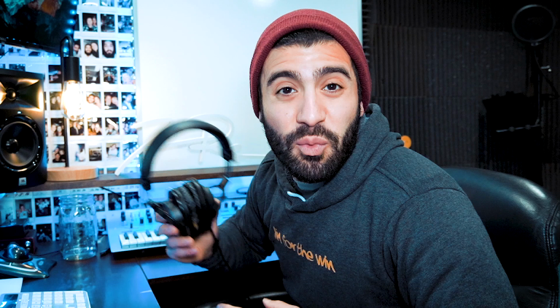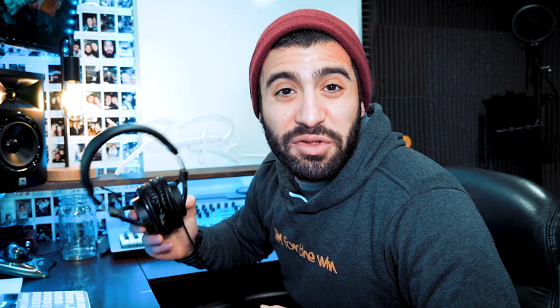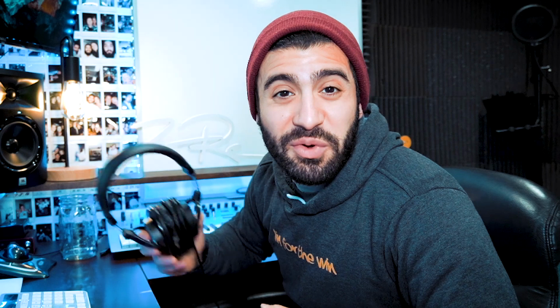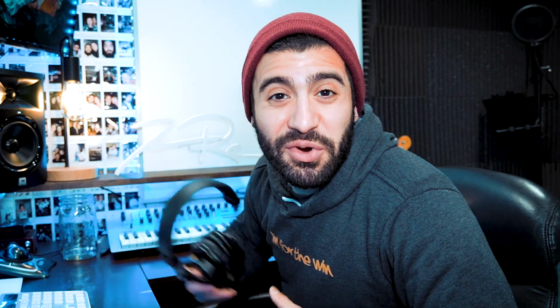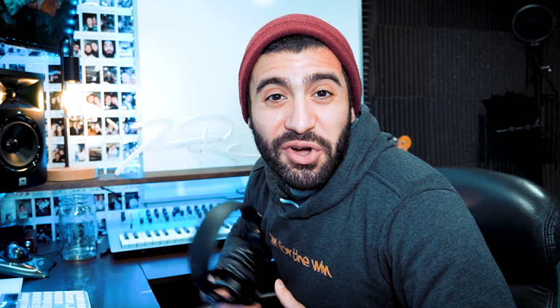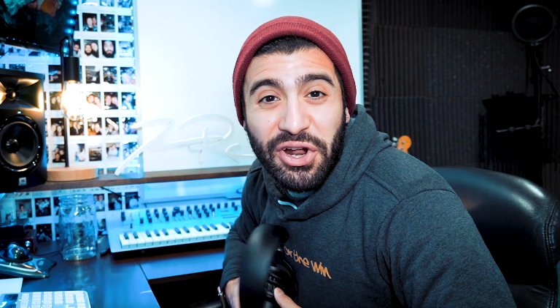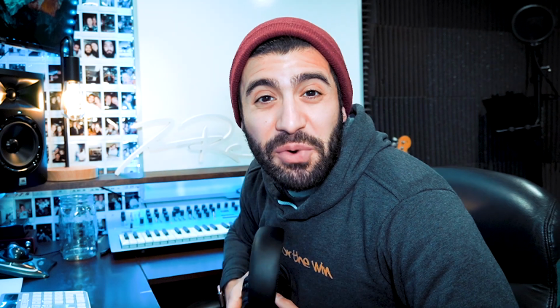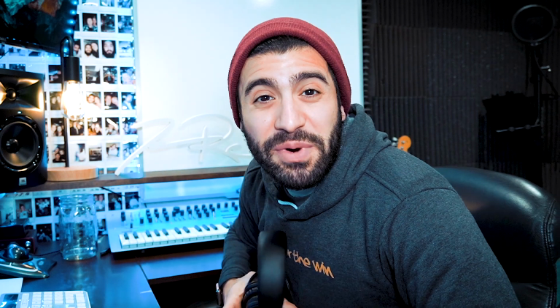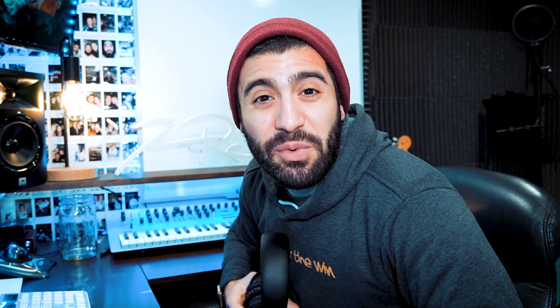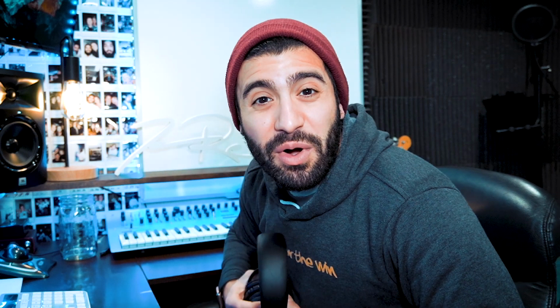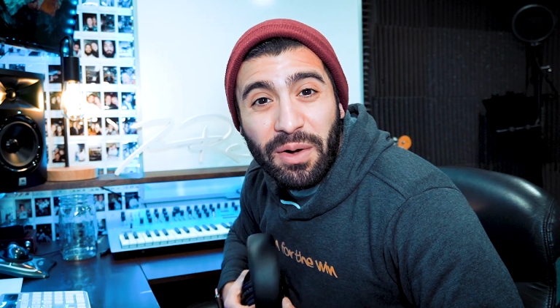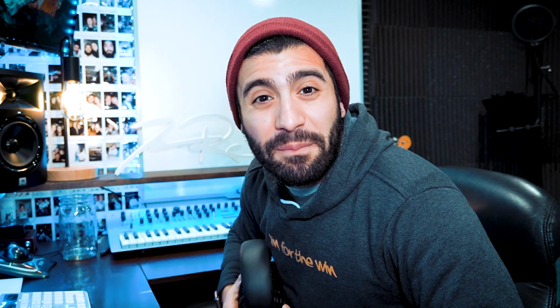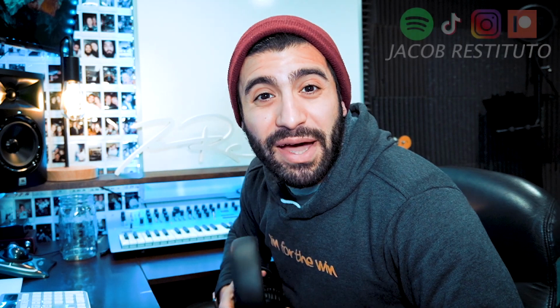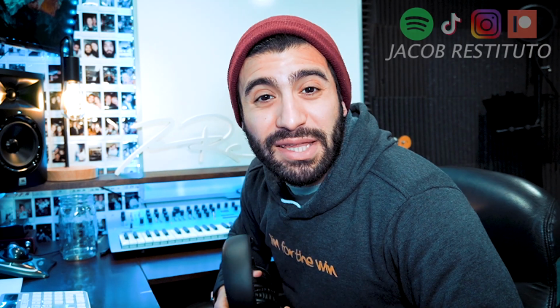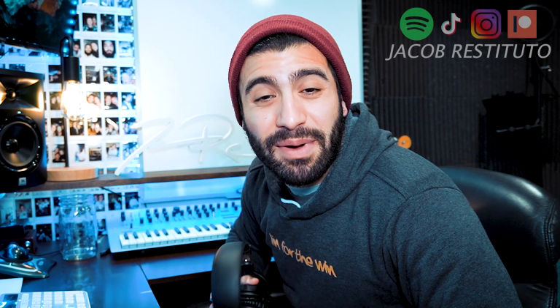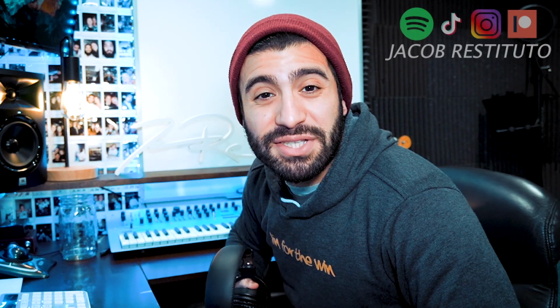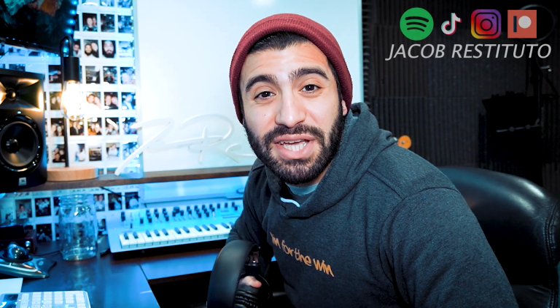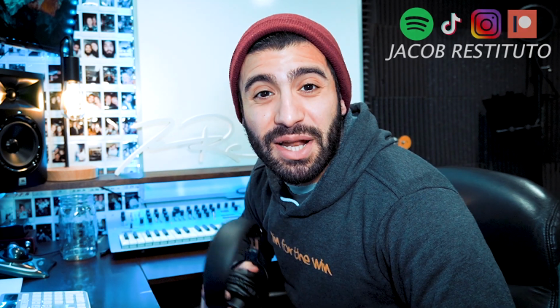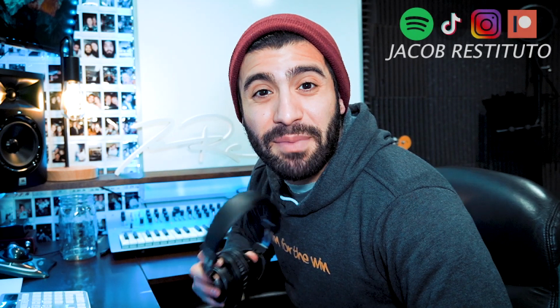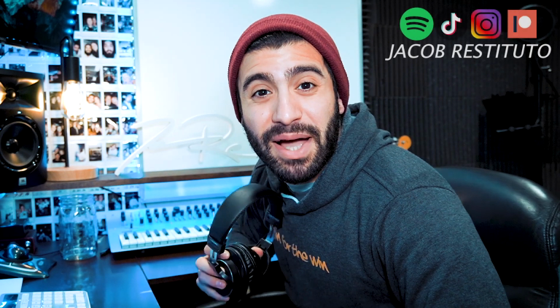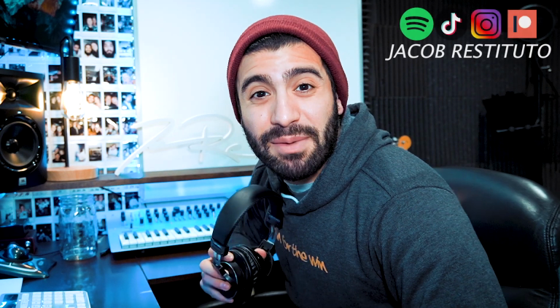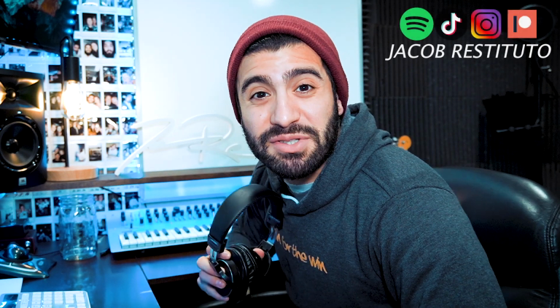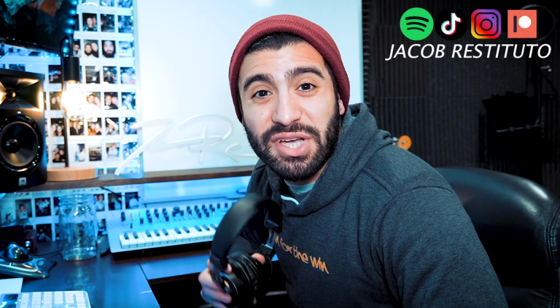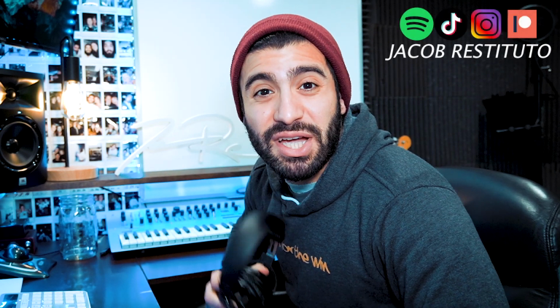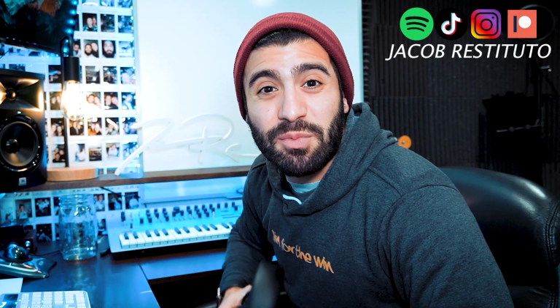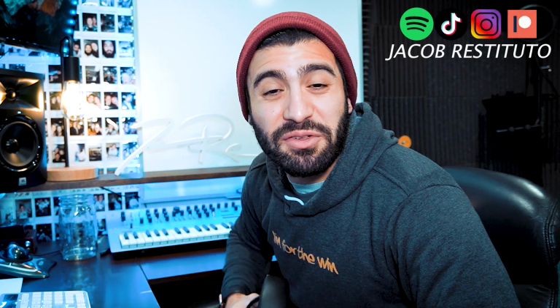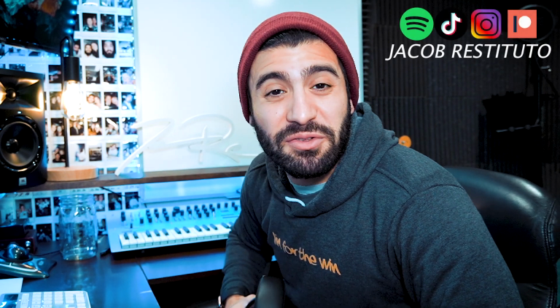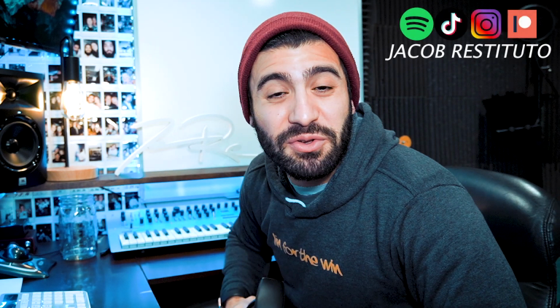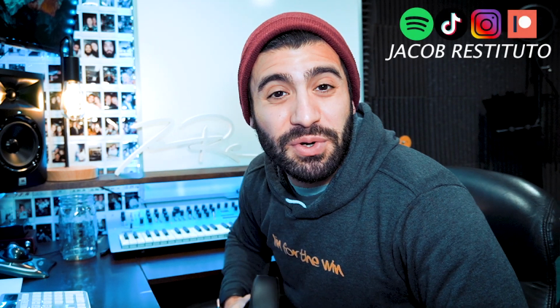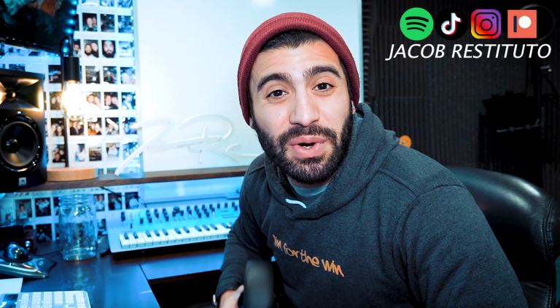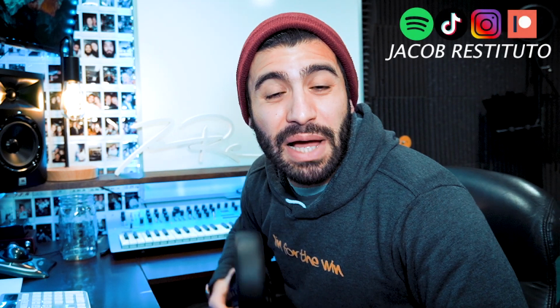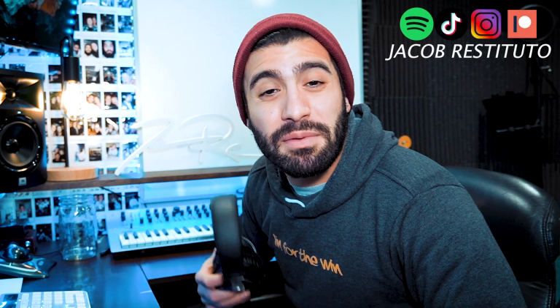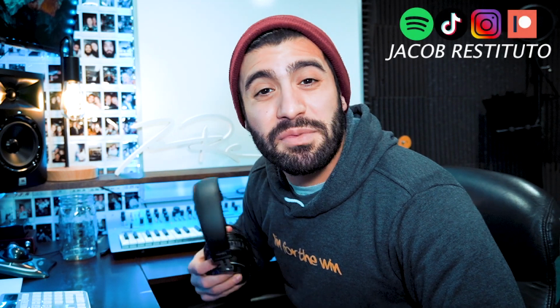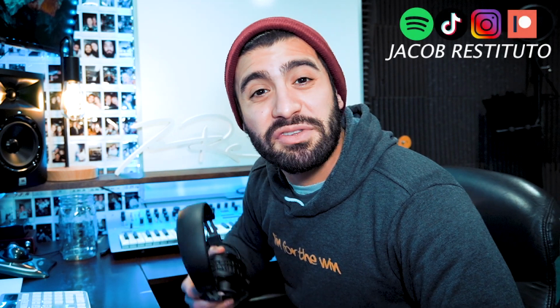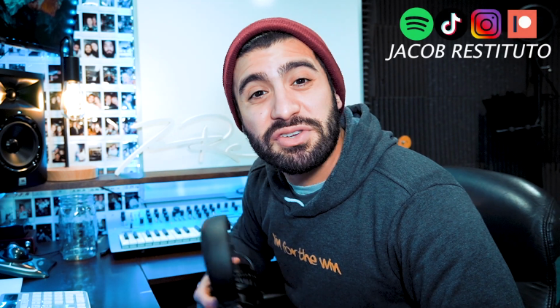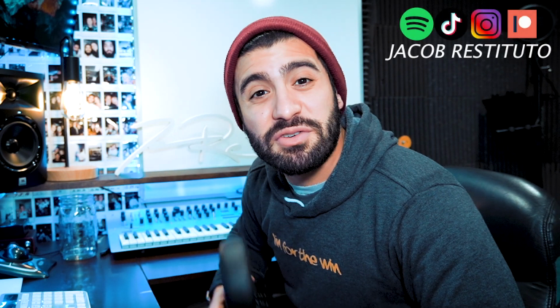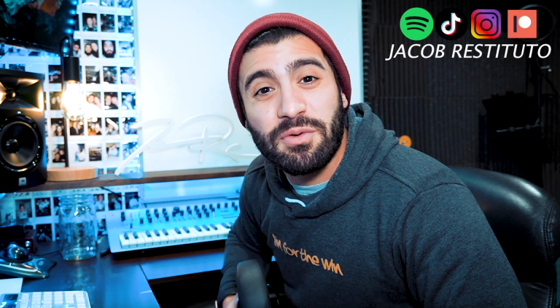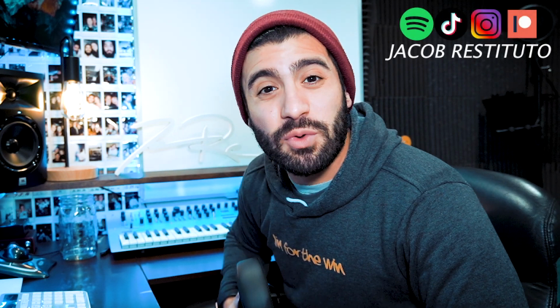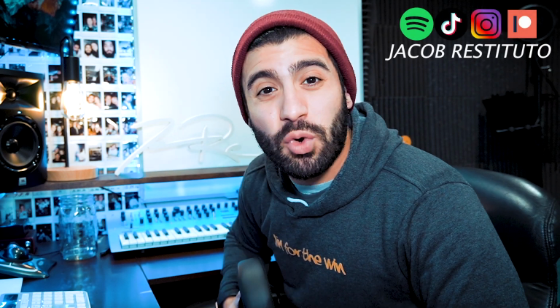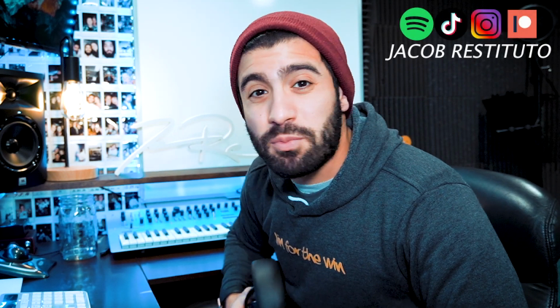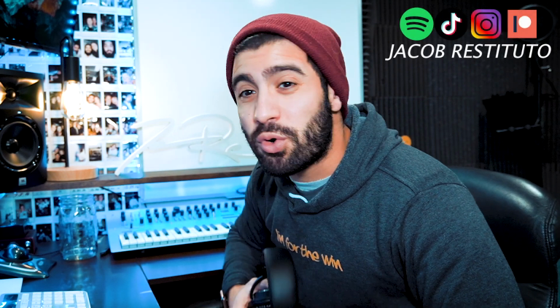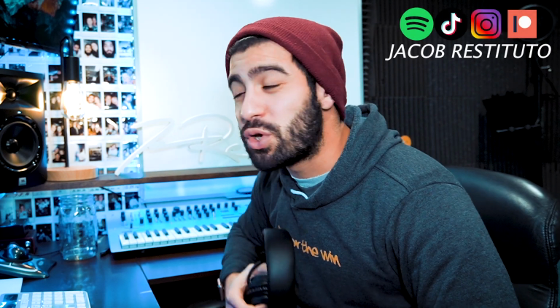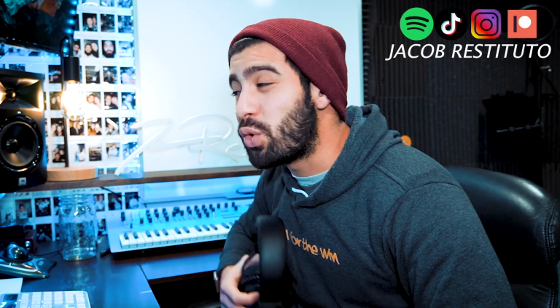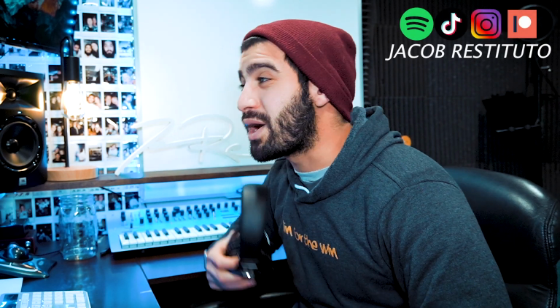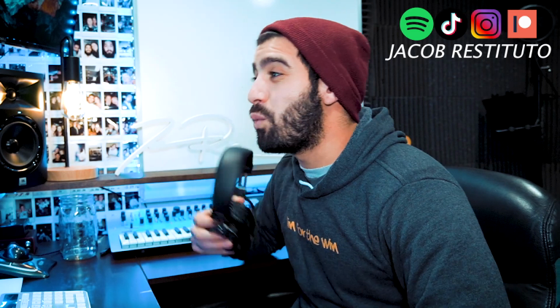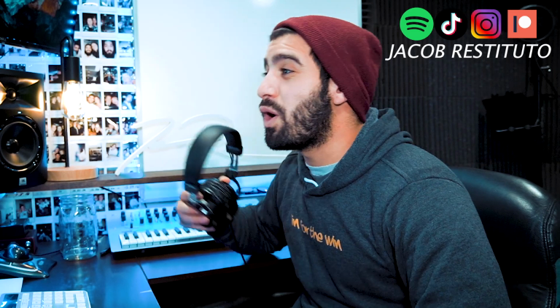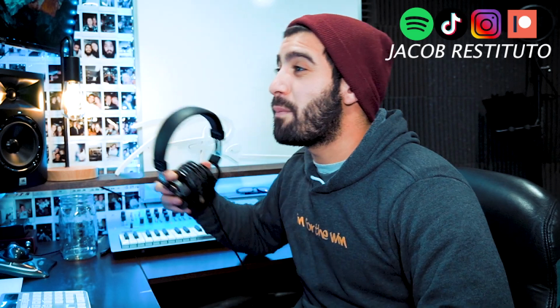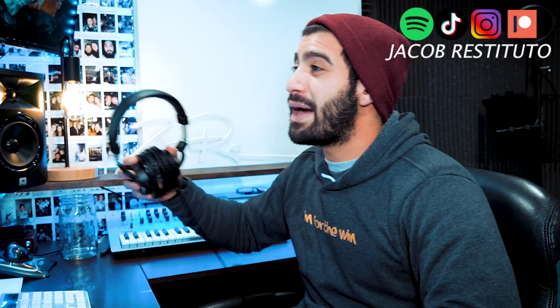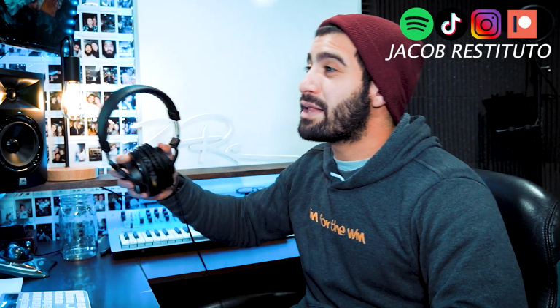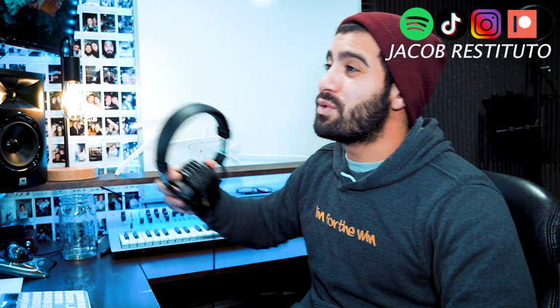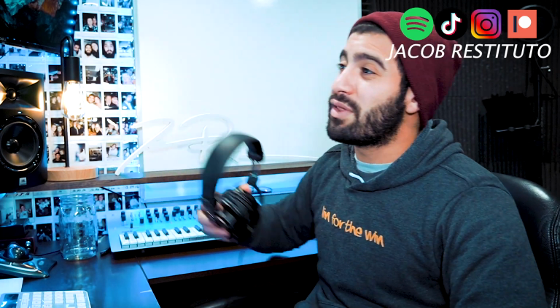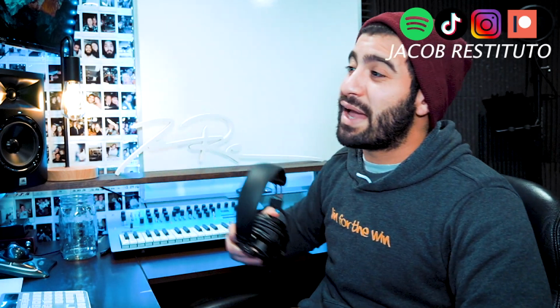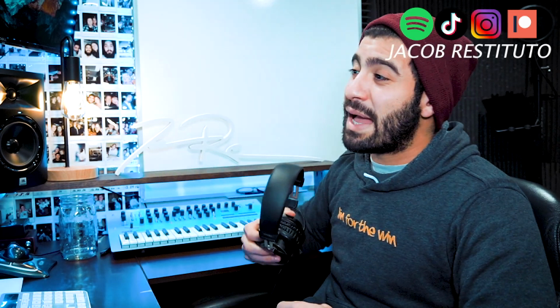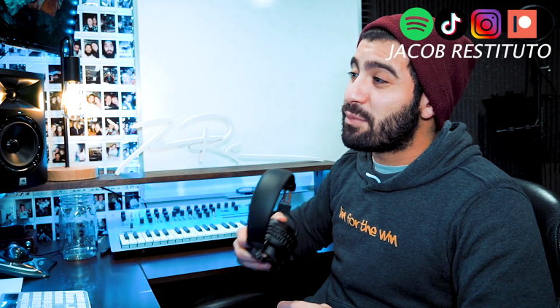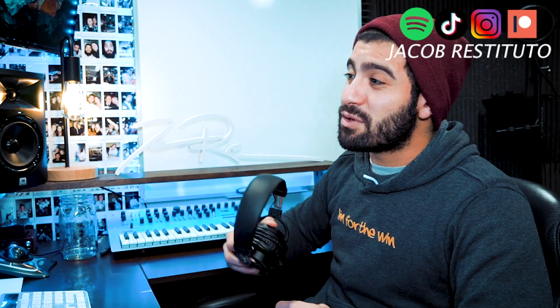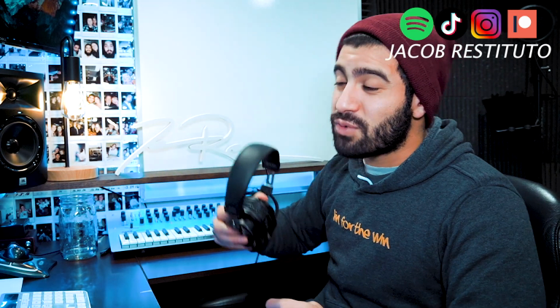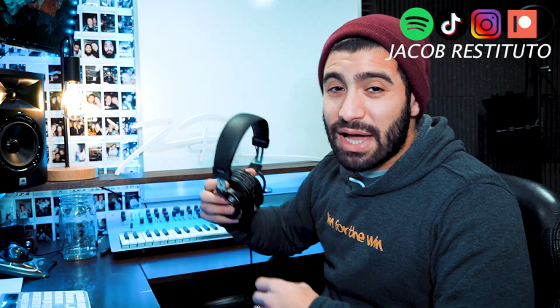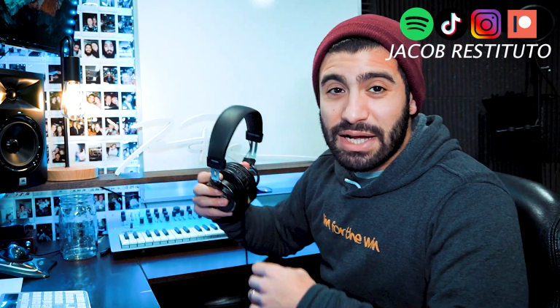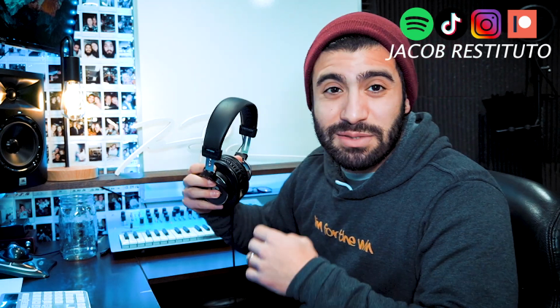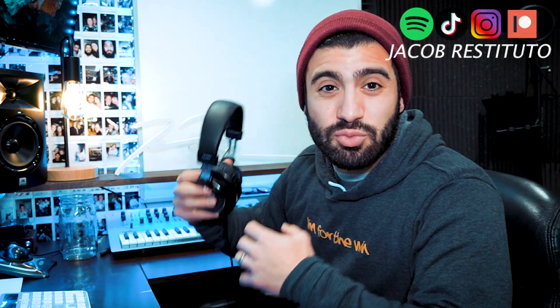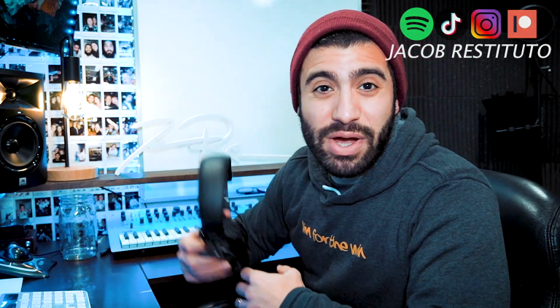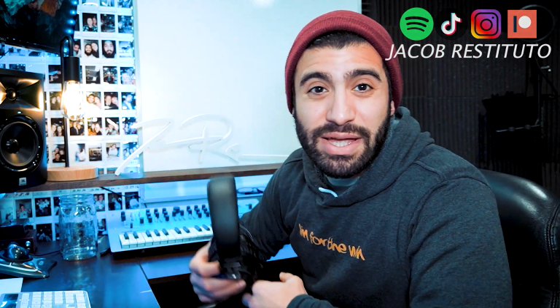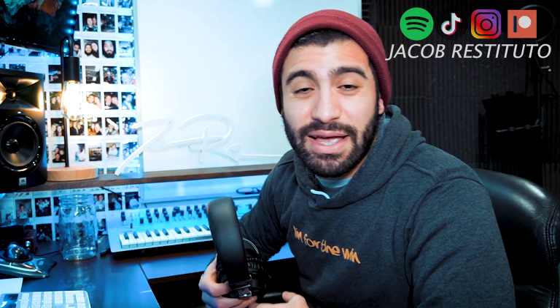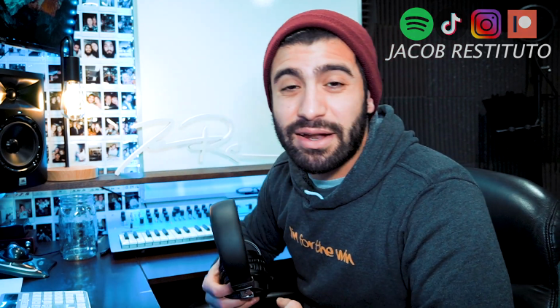What's going on everybody? Welcome back to my channel. My name is Jacob Restituto. I'm a musician from Northport, New York, and welcome back to another Hamilton Reaction Breakdown.